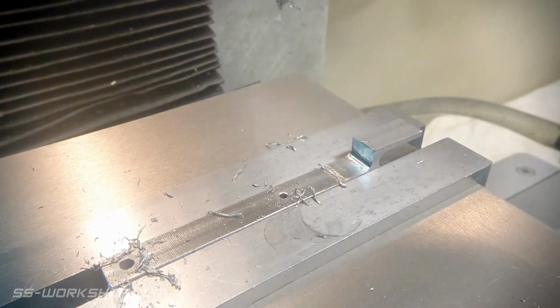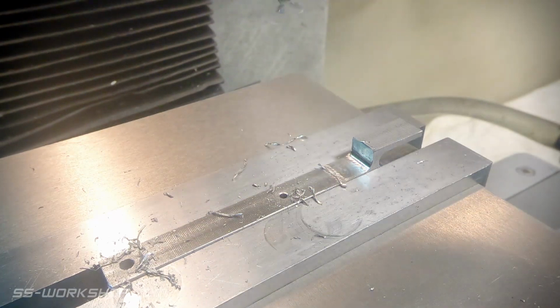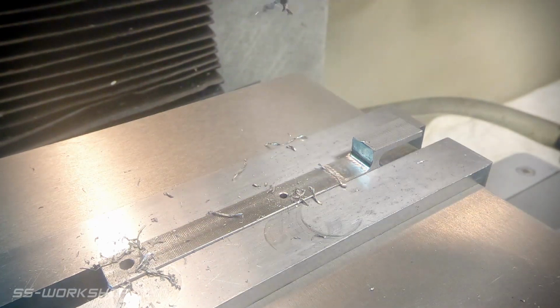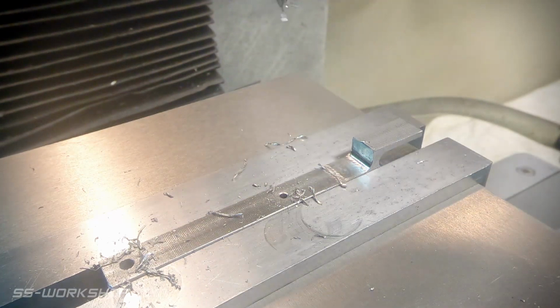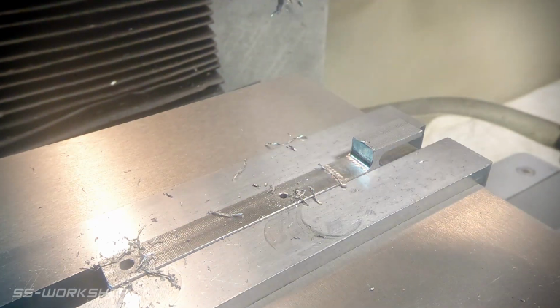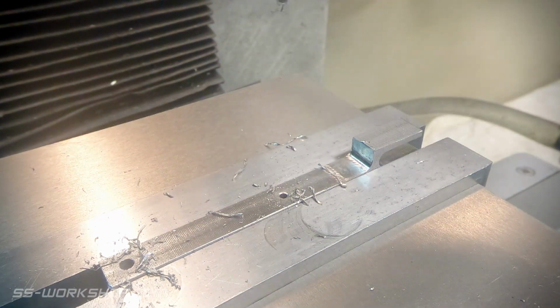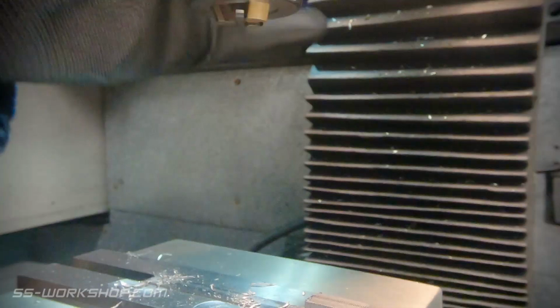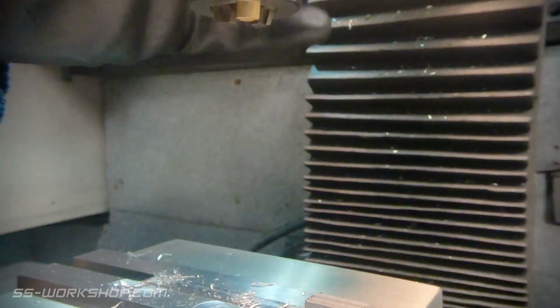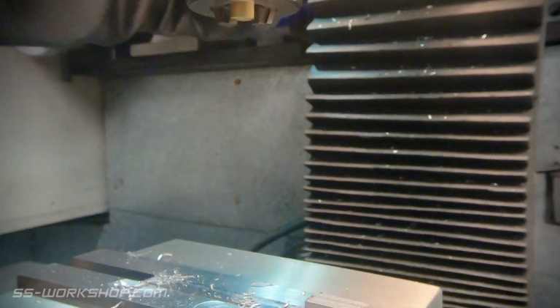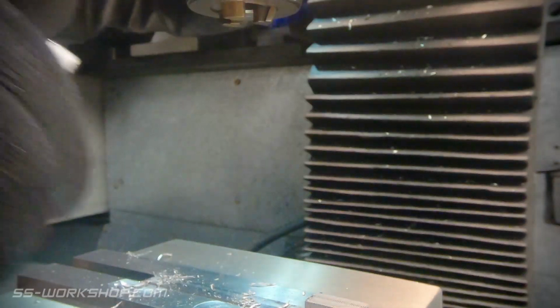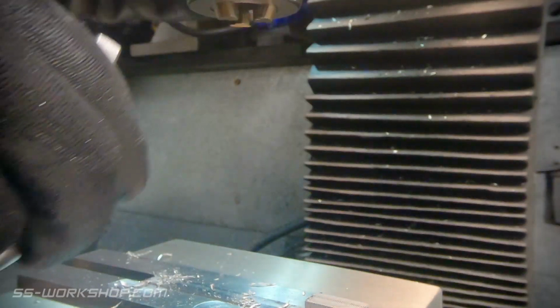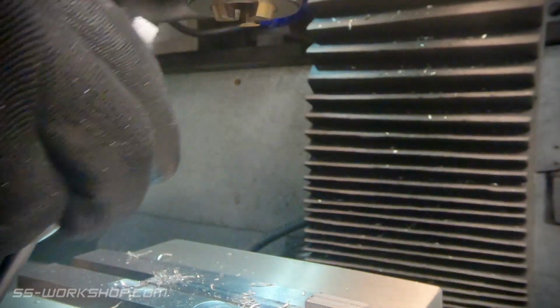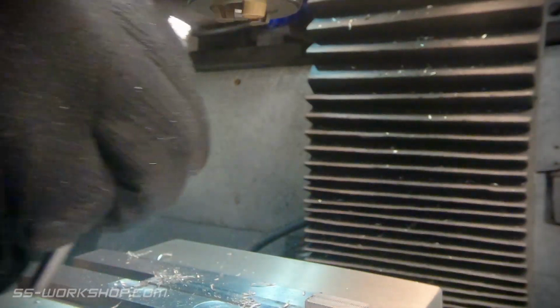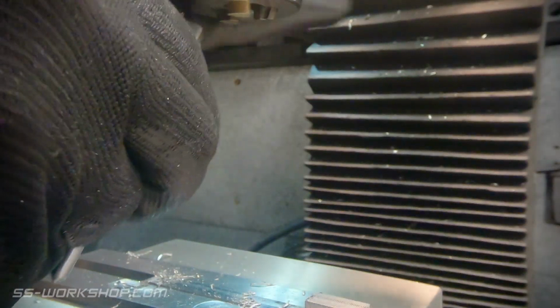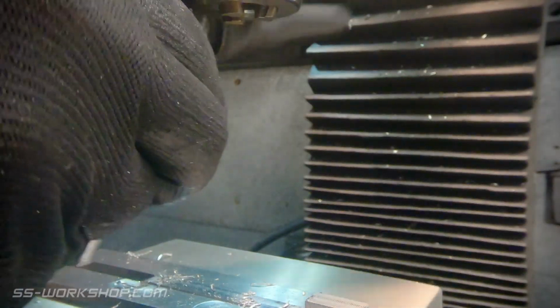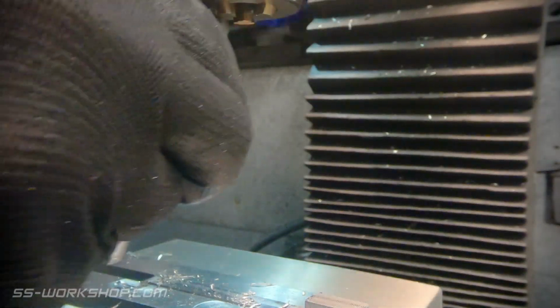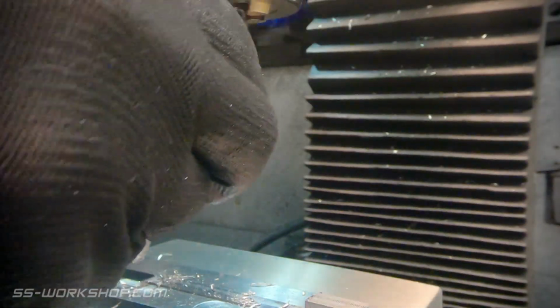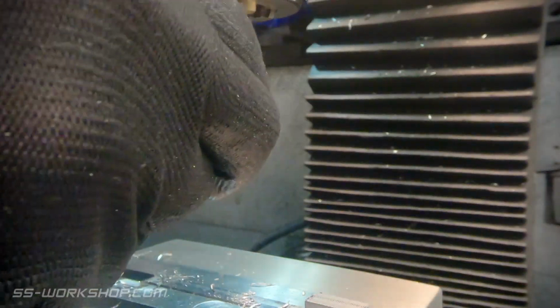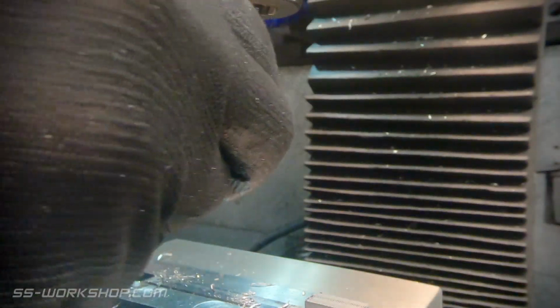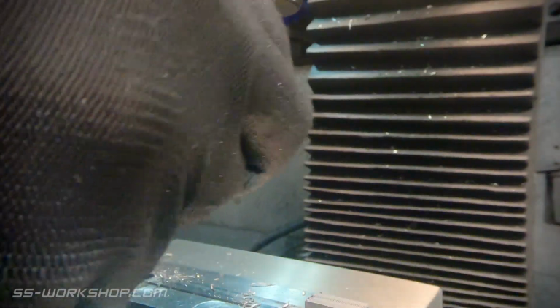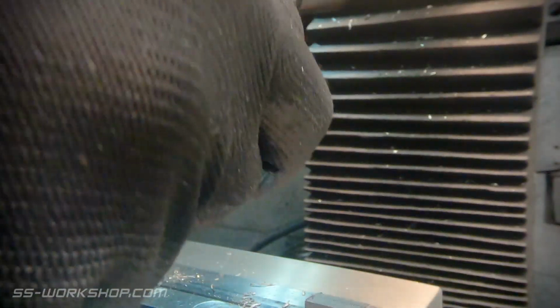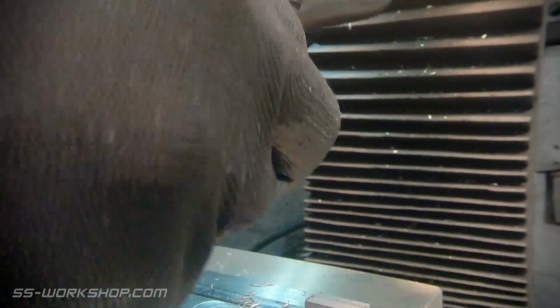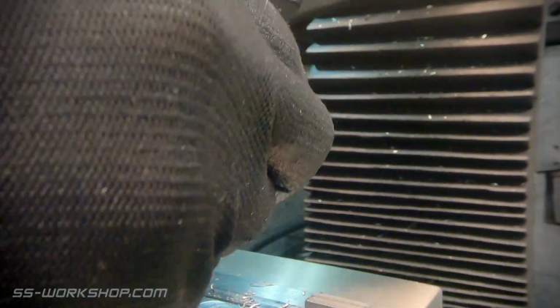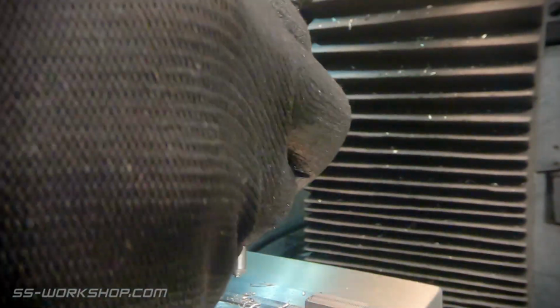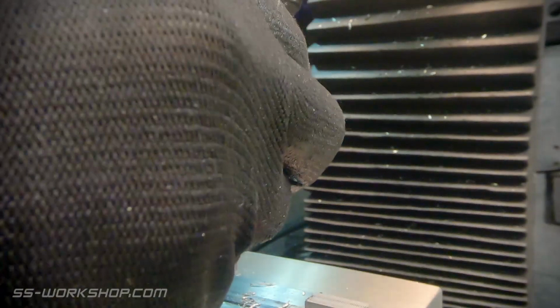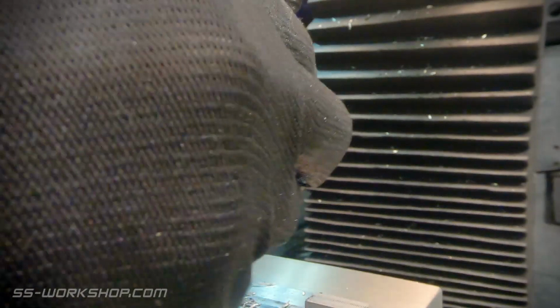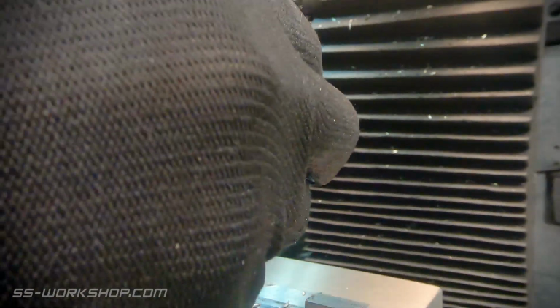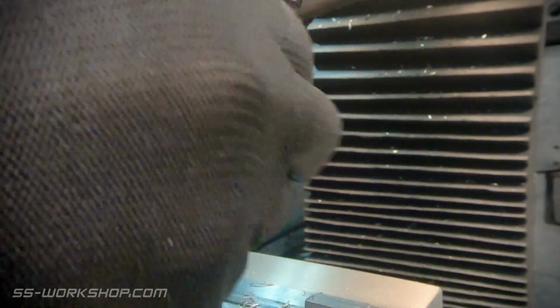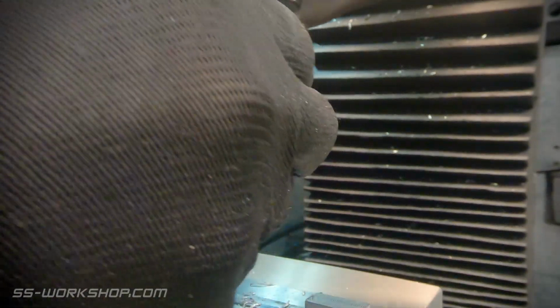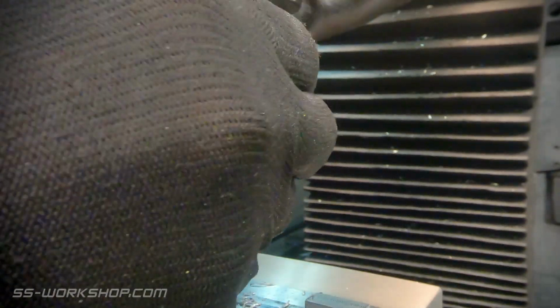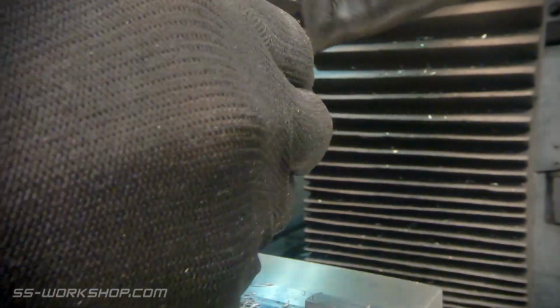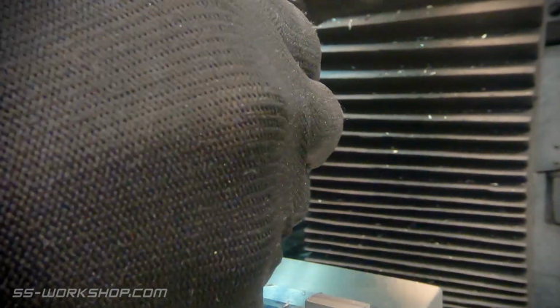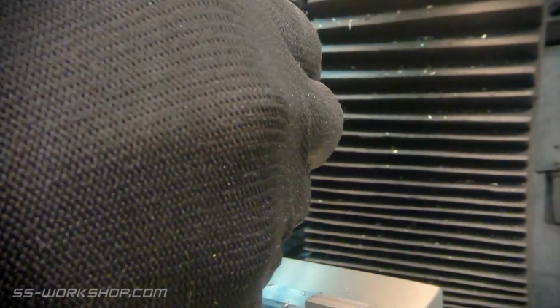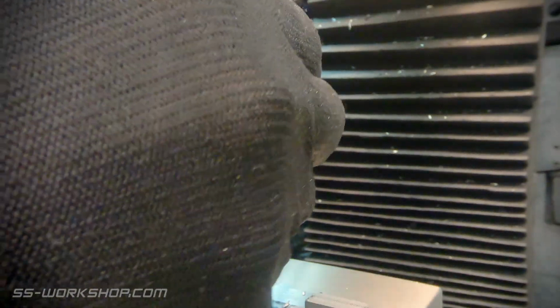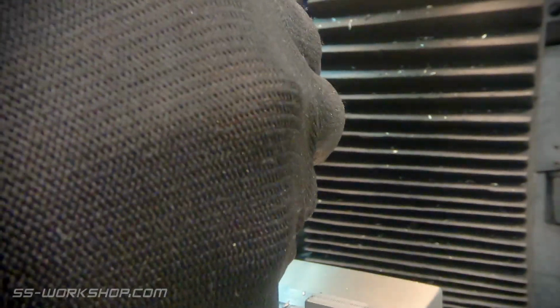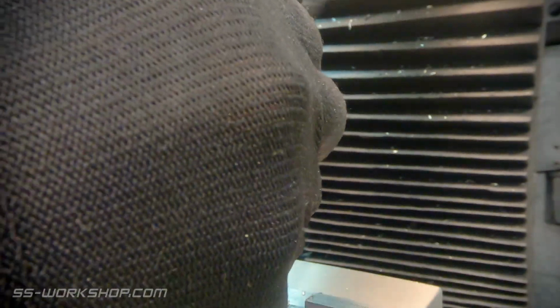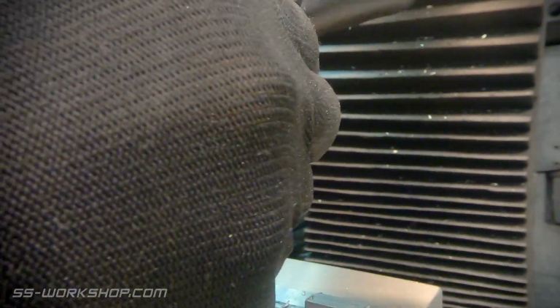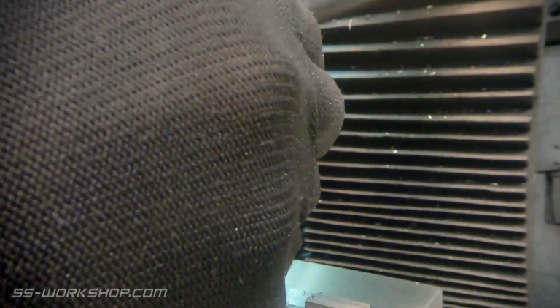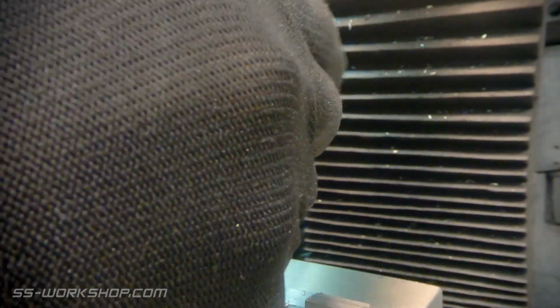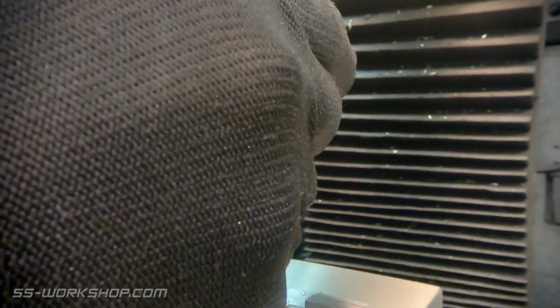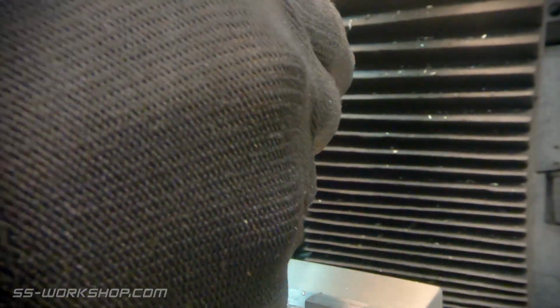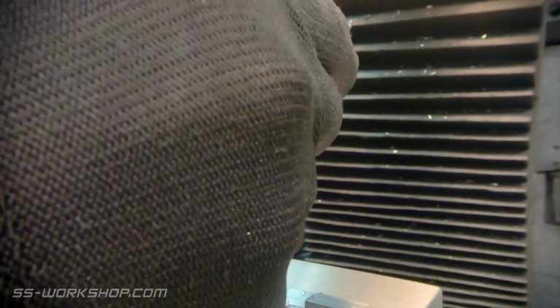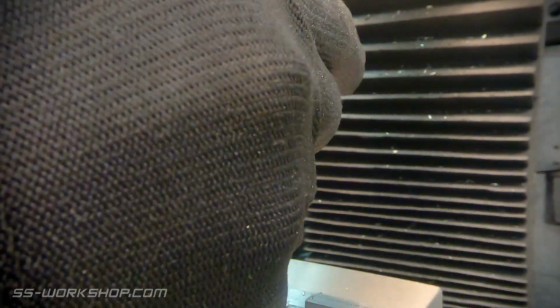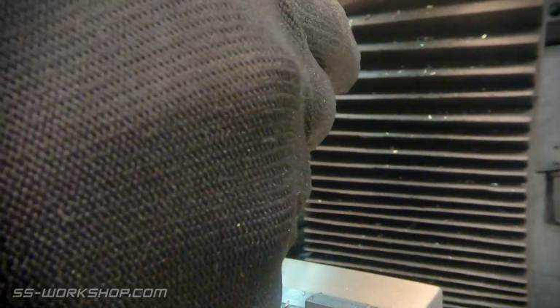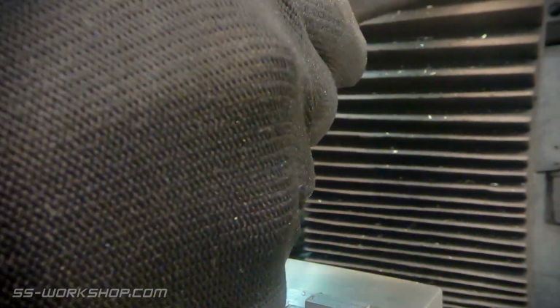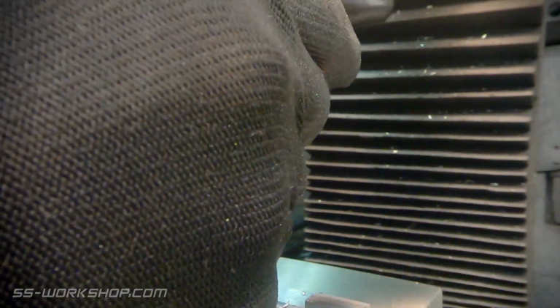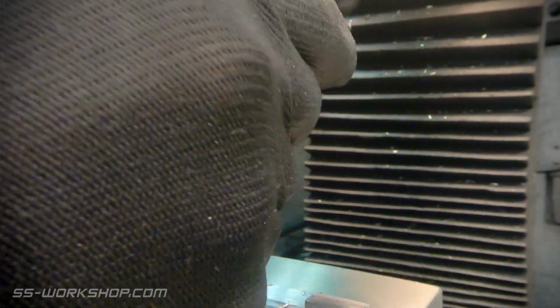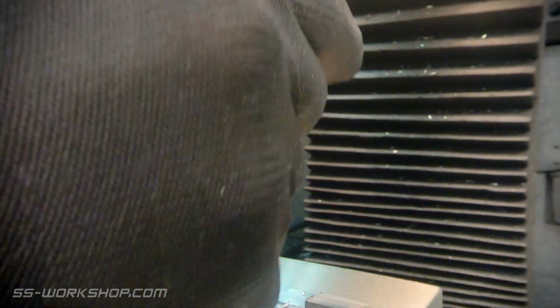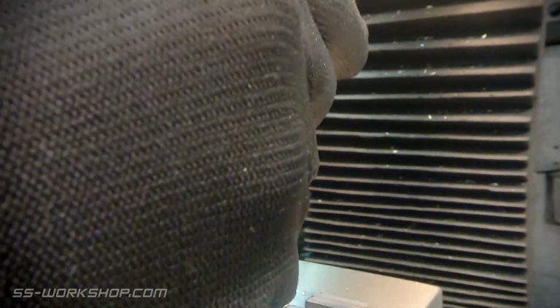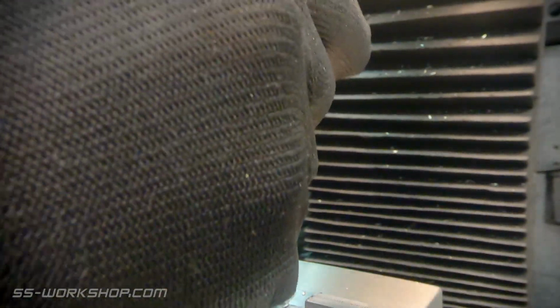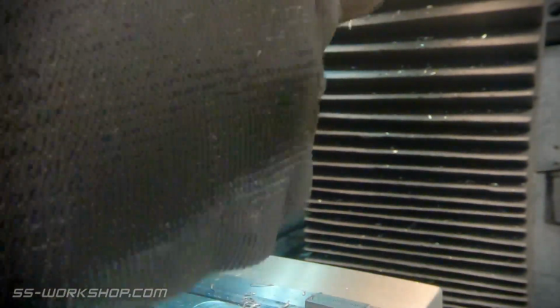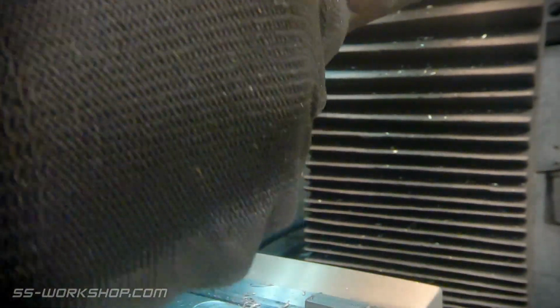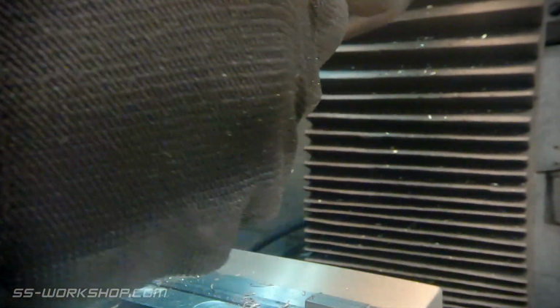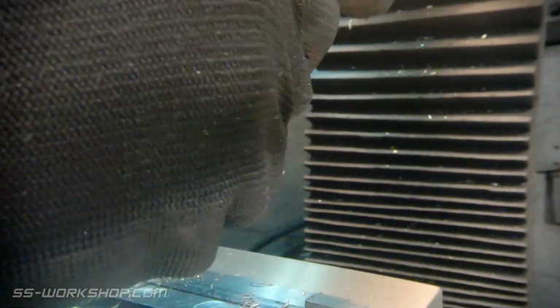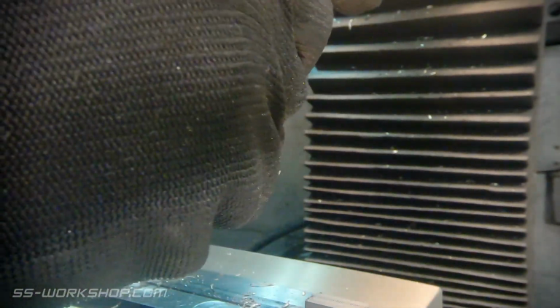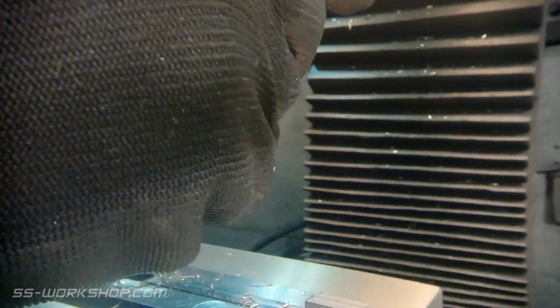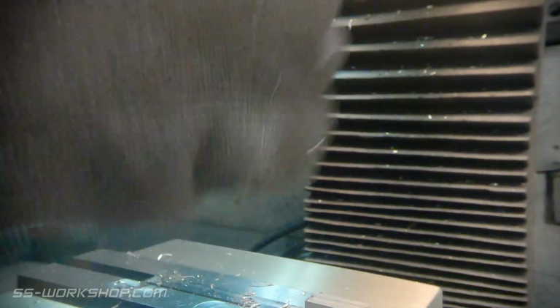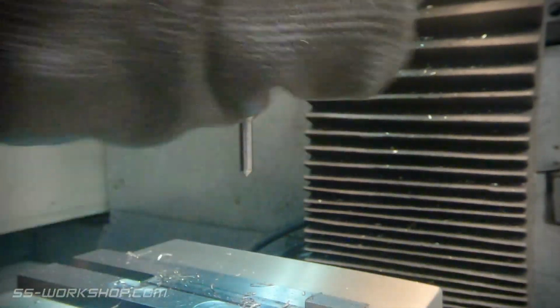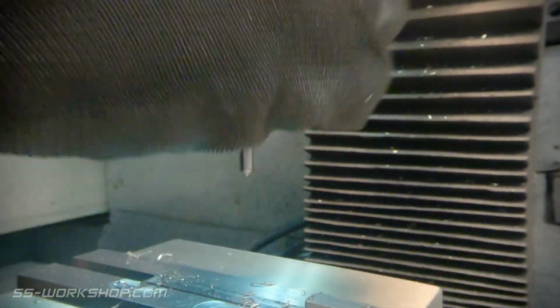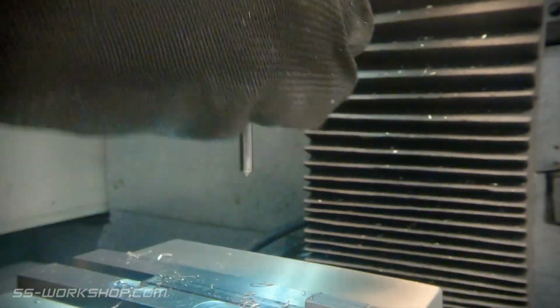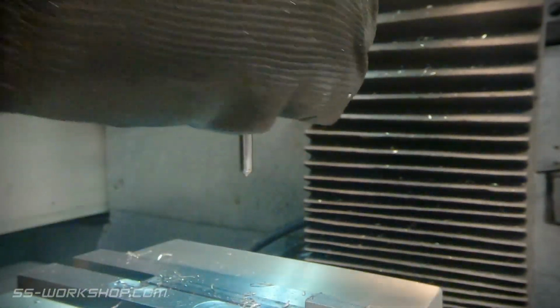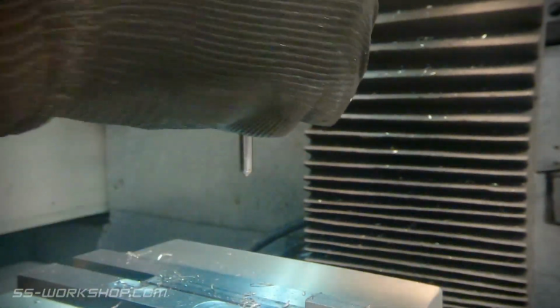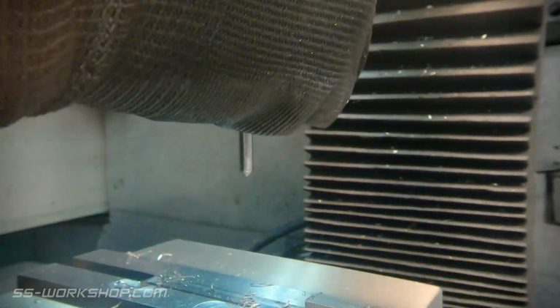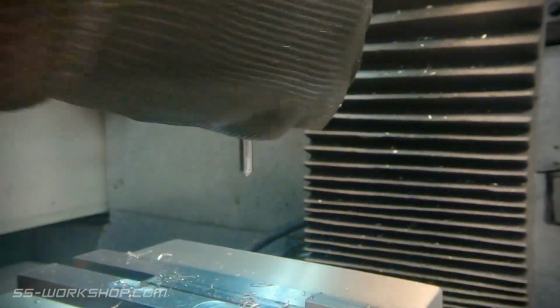This part has a threaded hole, so I use the spring tapping guide to align the tap, and tap the hole, backing off occasionally to break the chips.